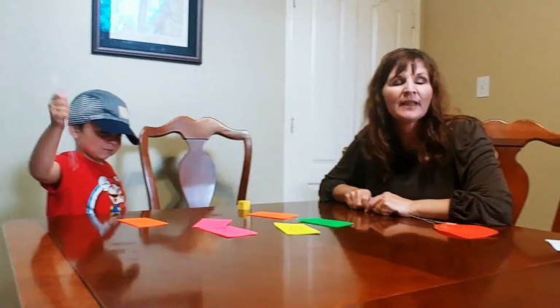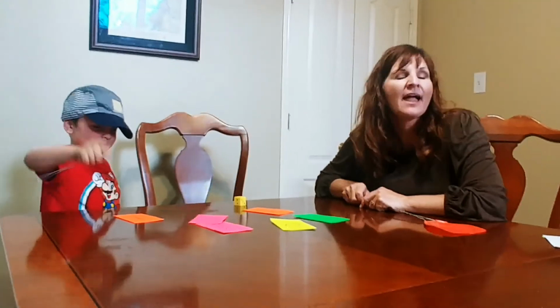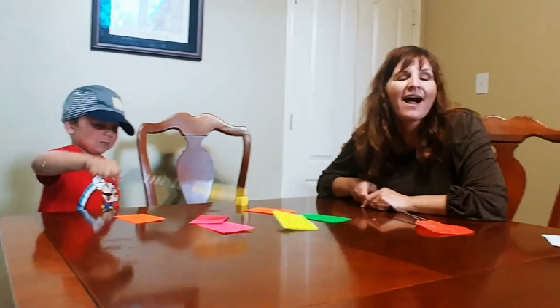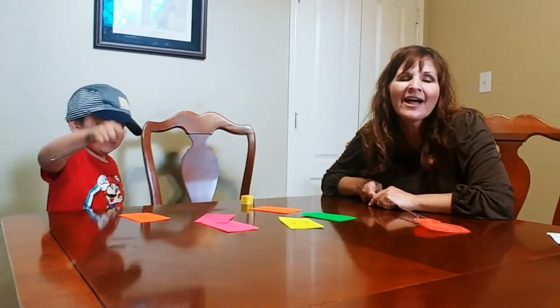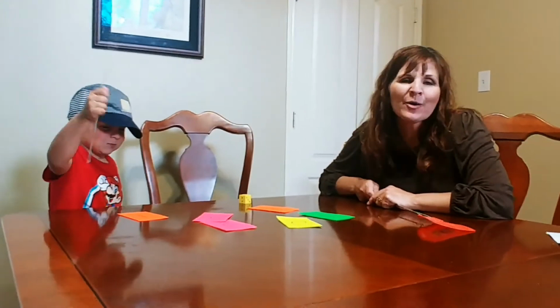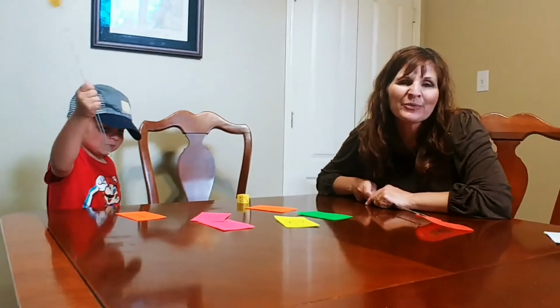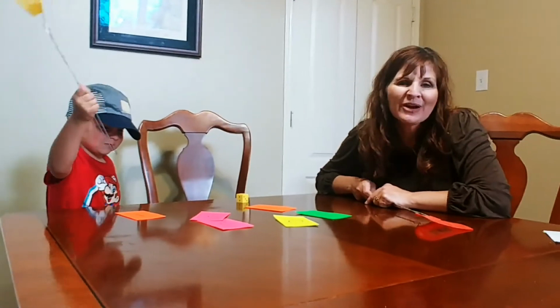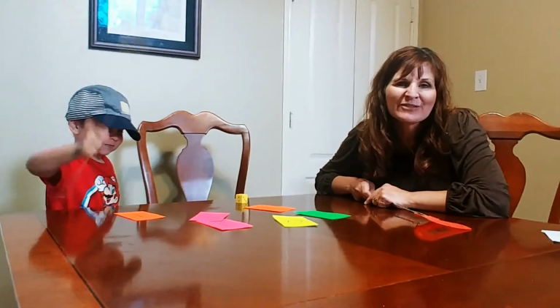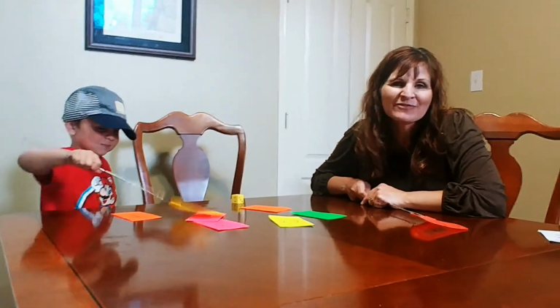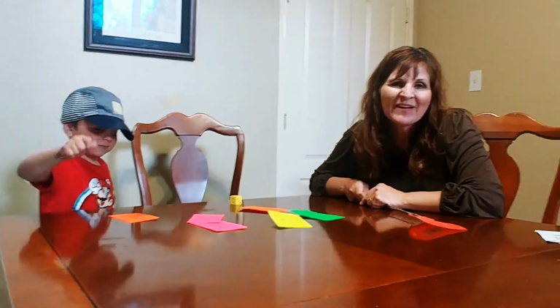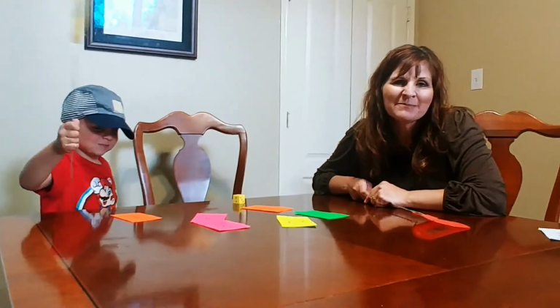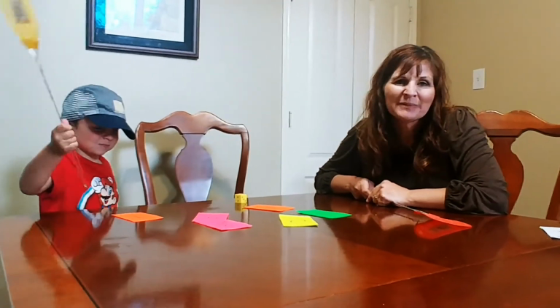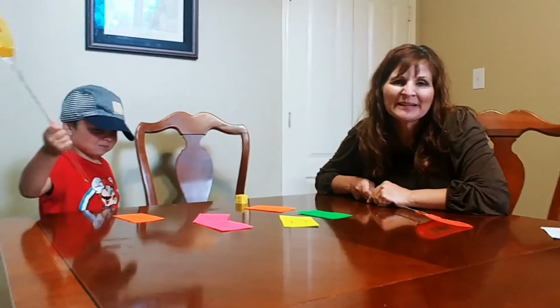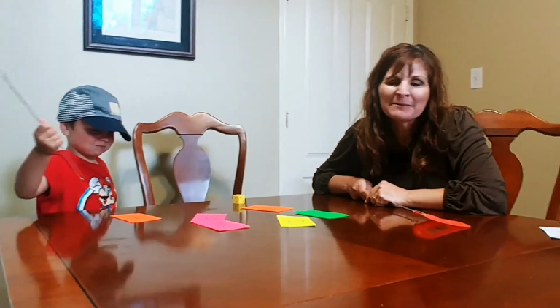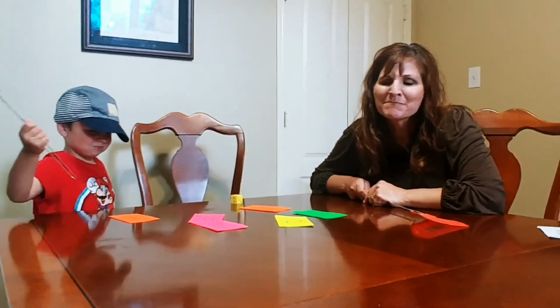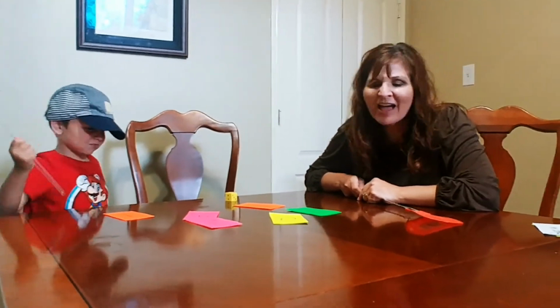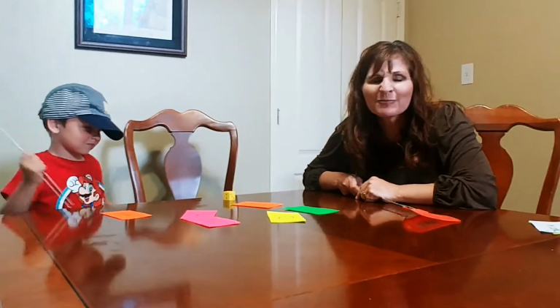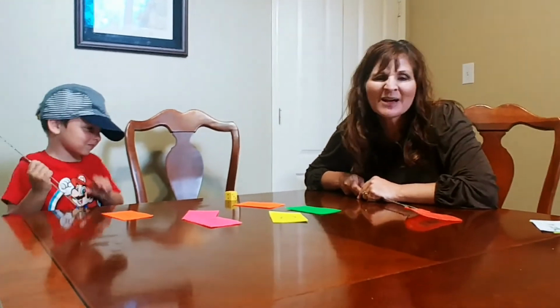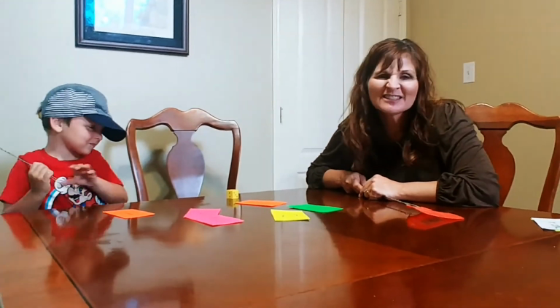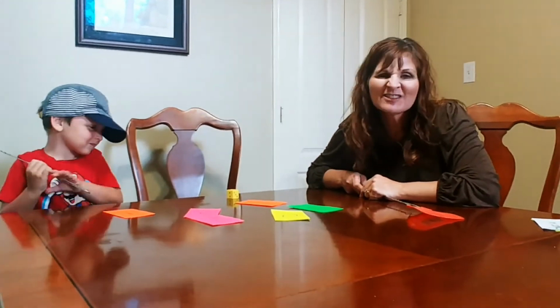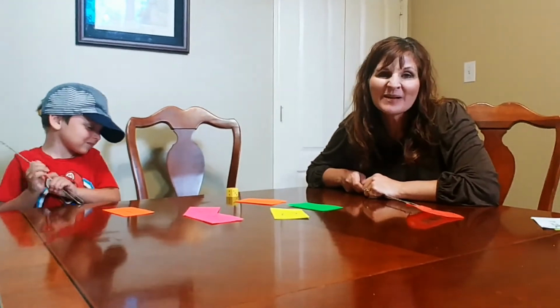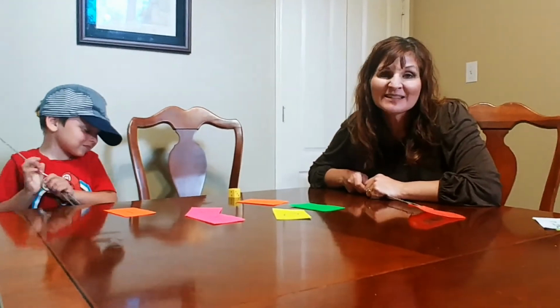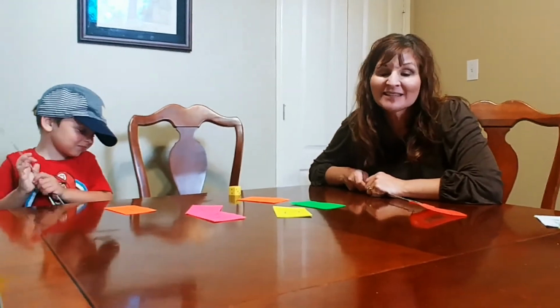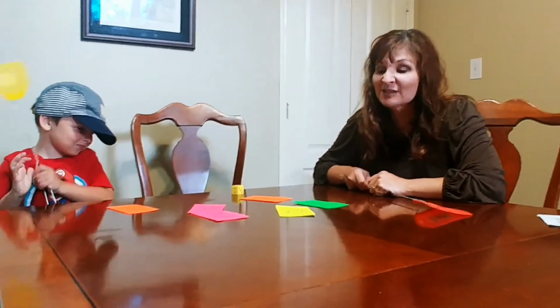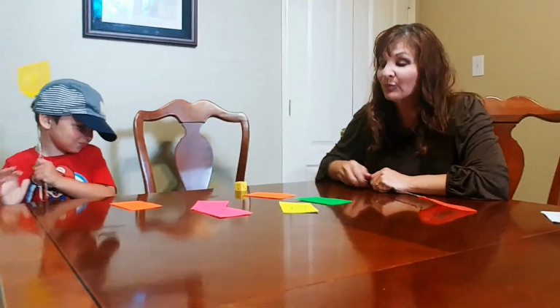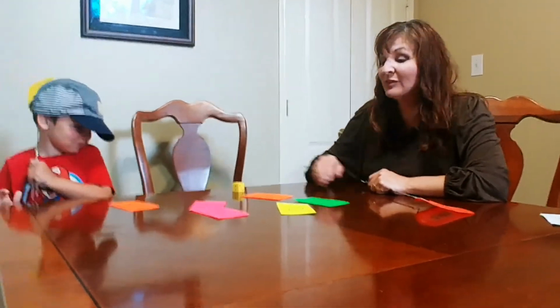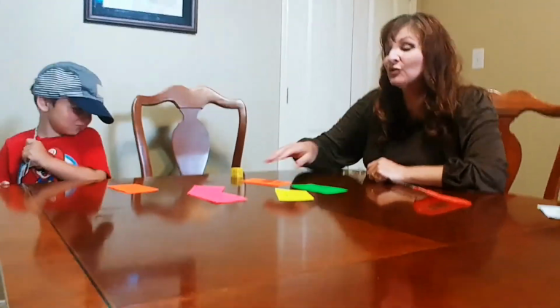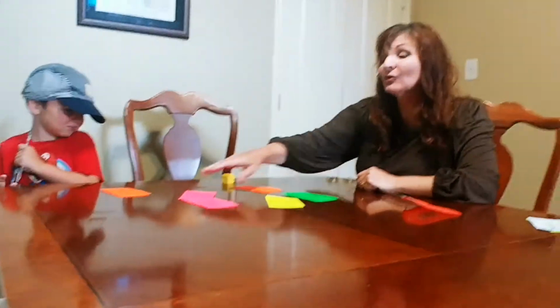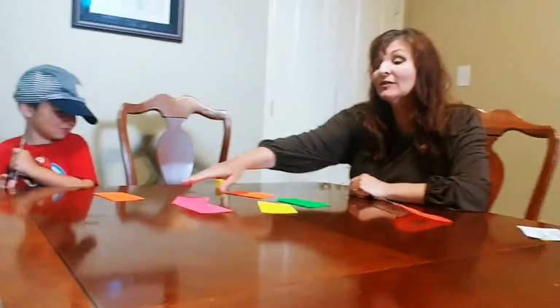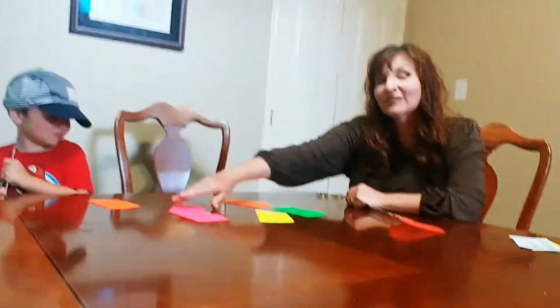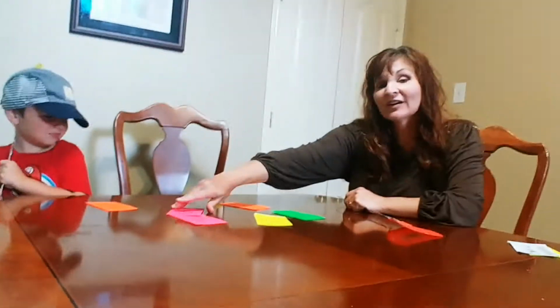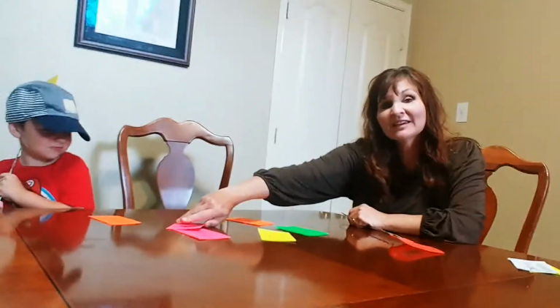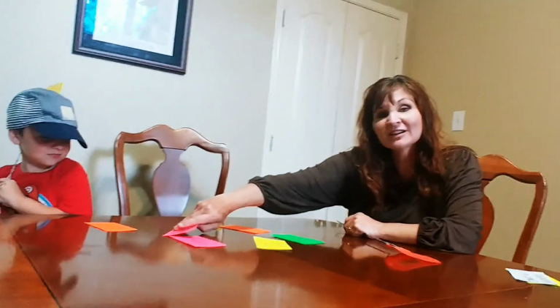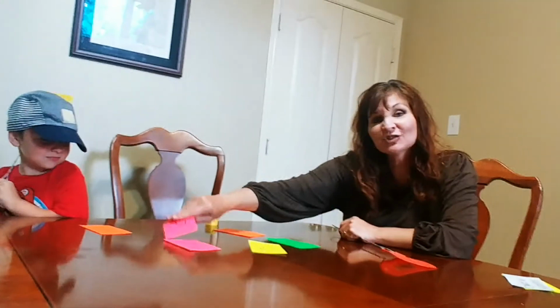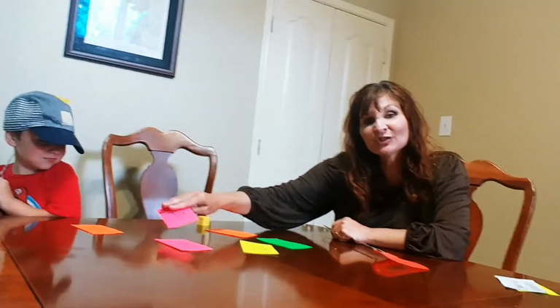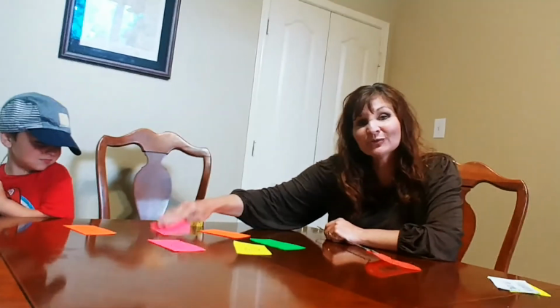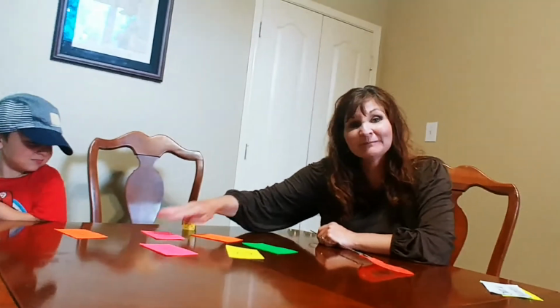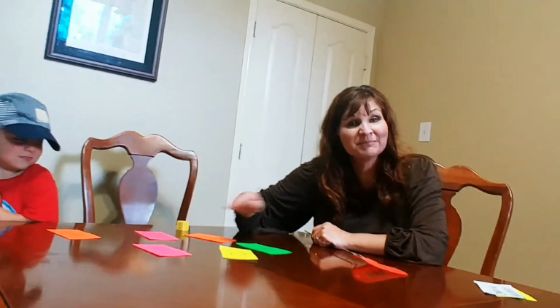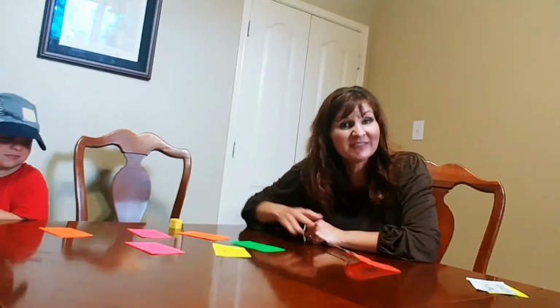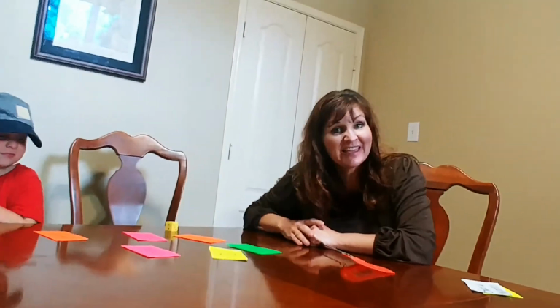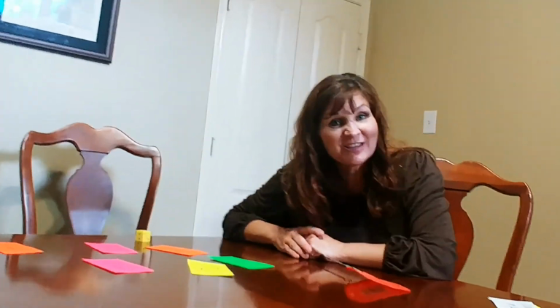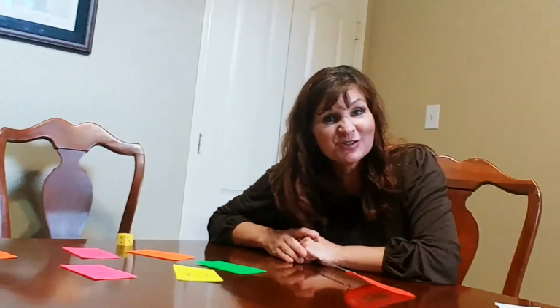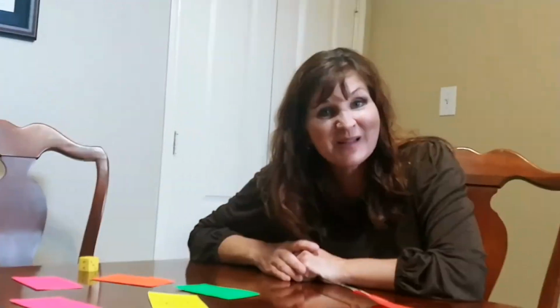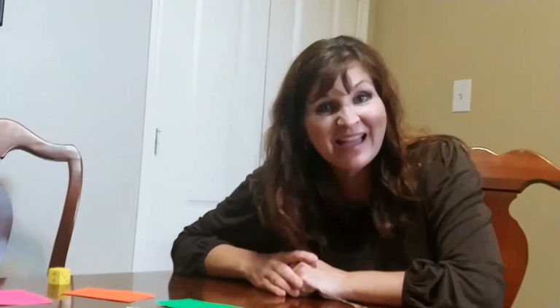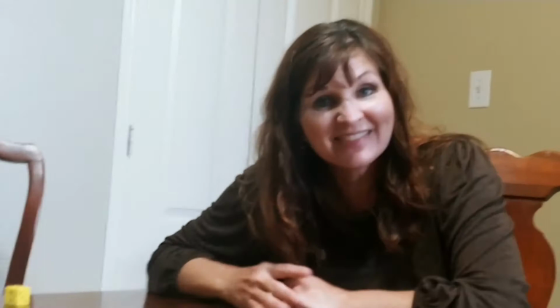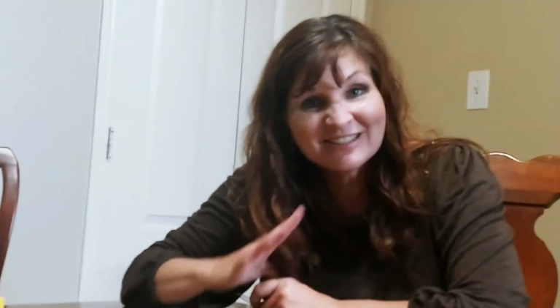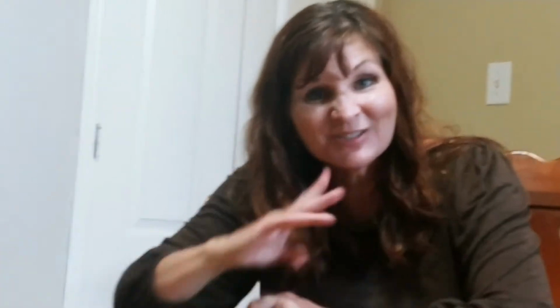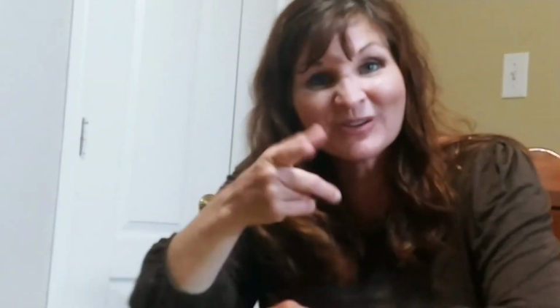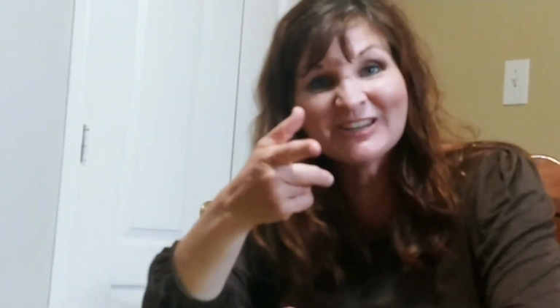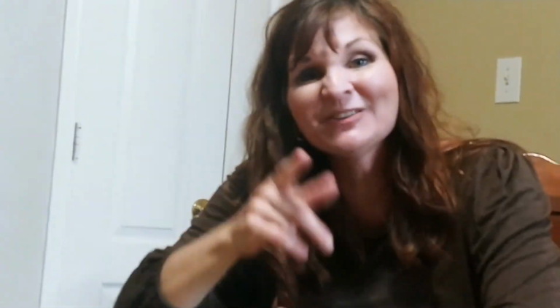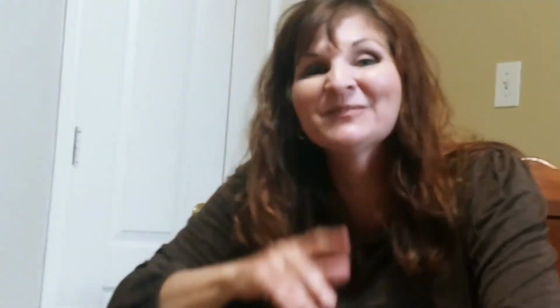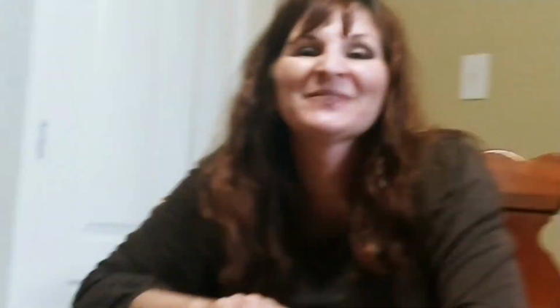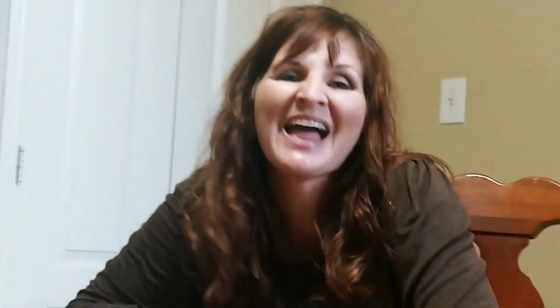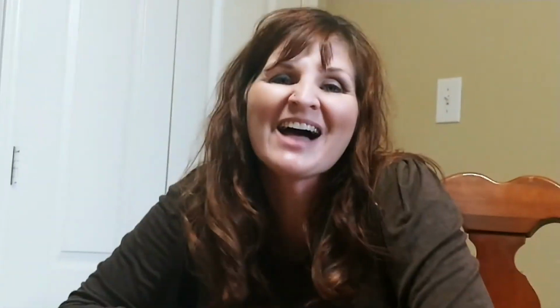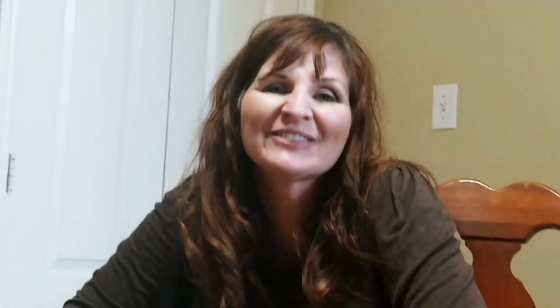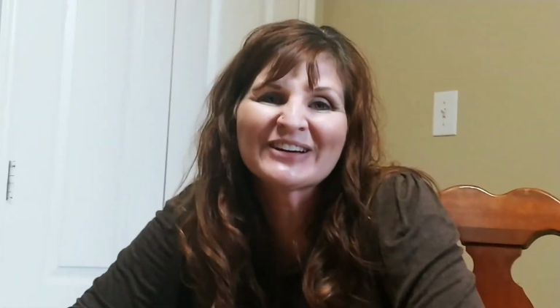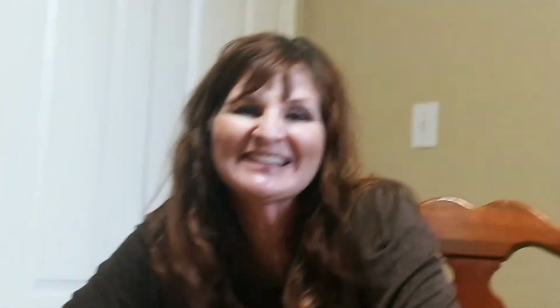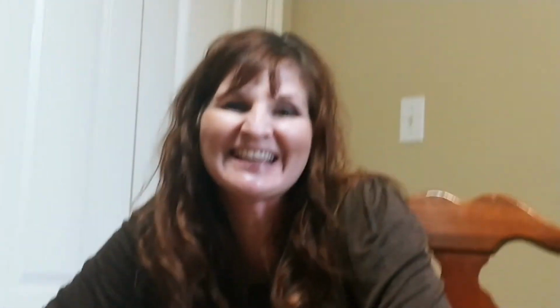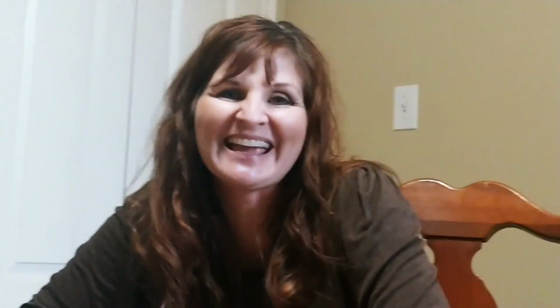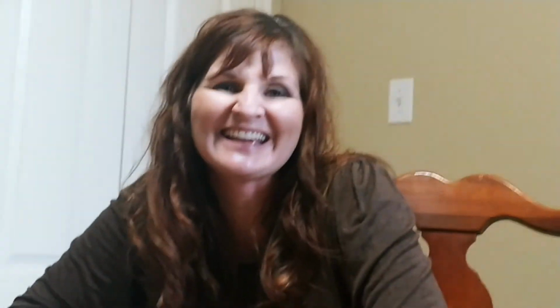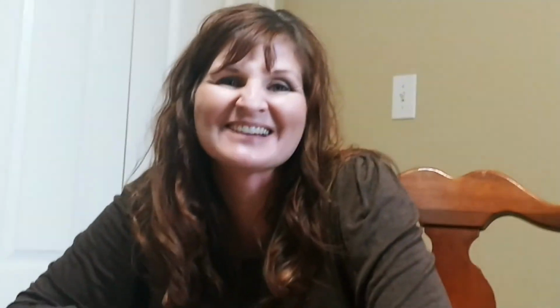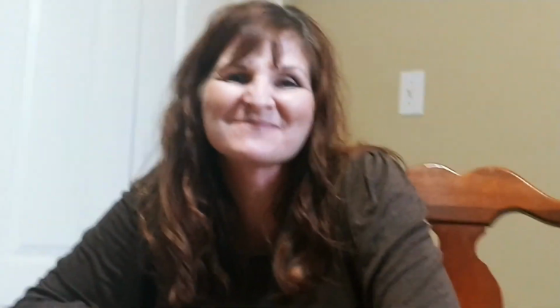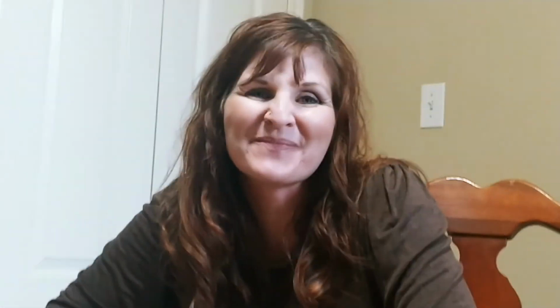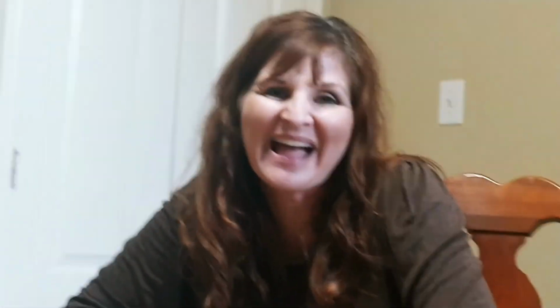I hope you're having fun building math positive mindsets with your very young children. They can do math, and so can you. Have a great day. Bye.